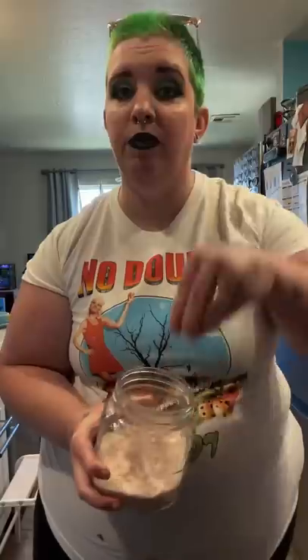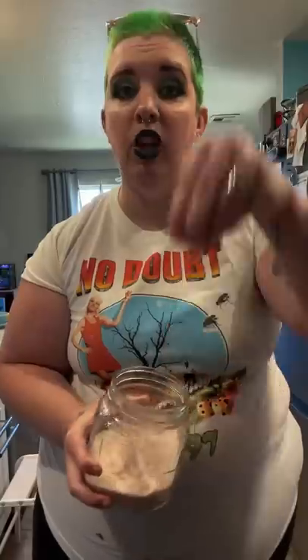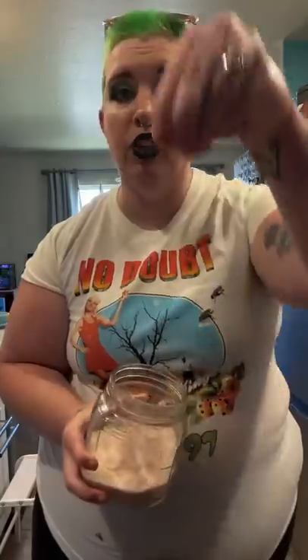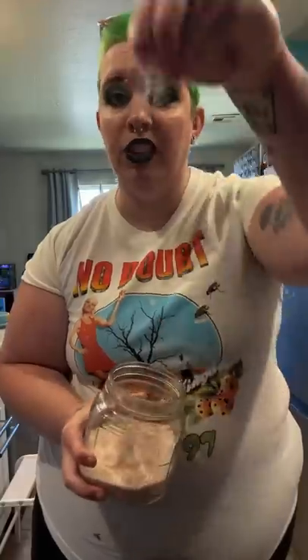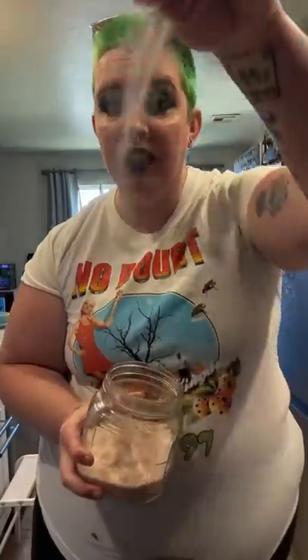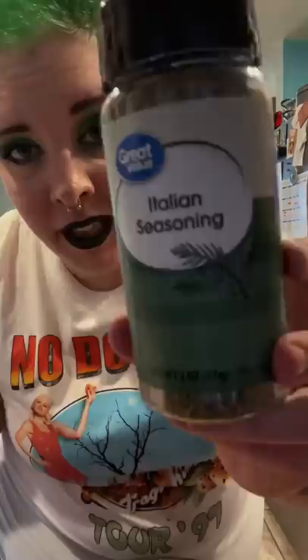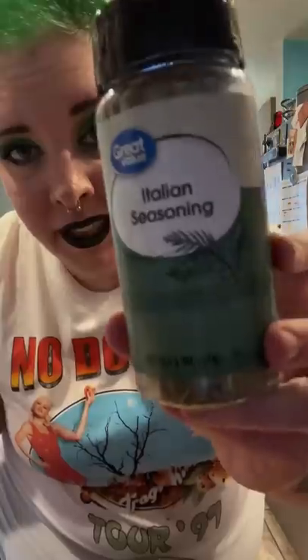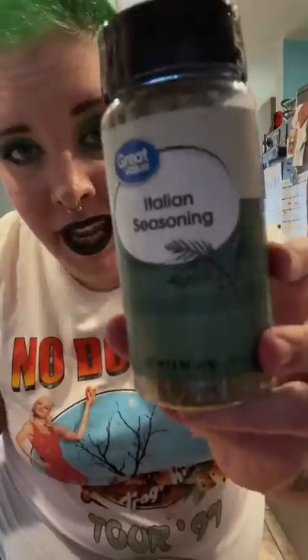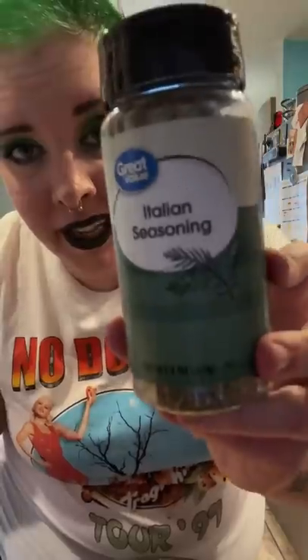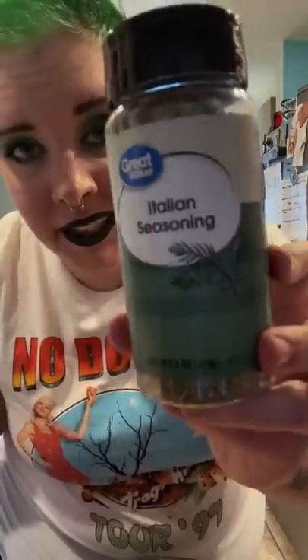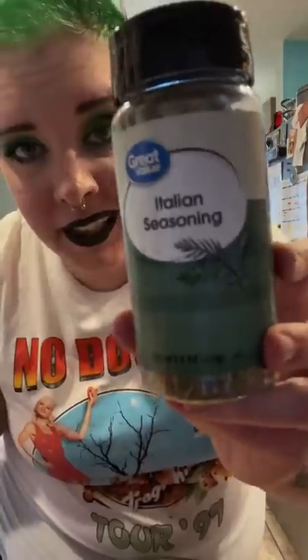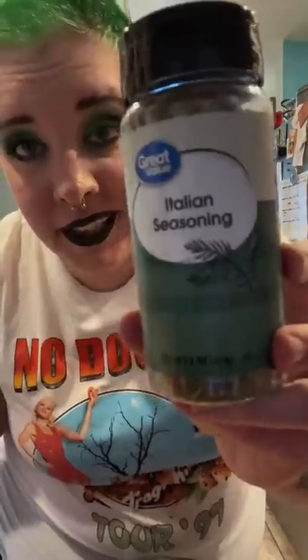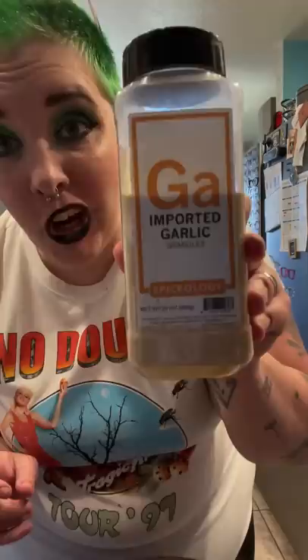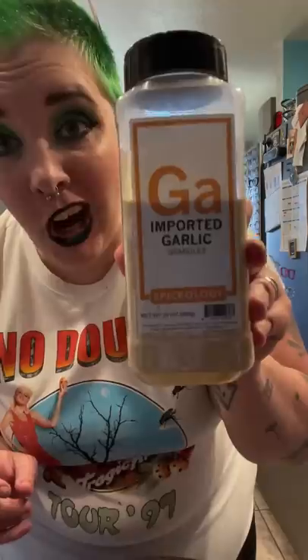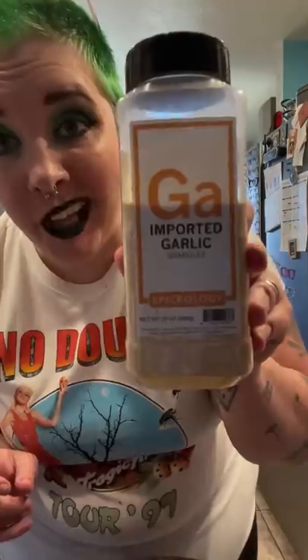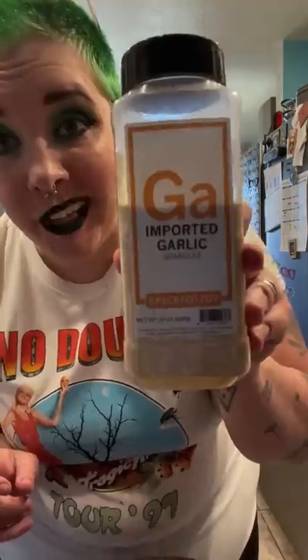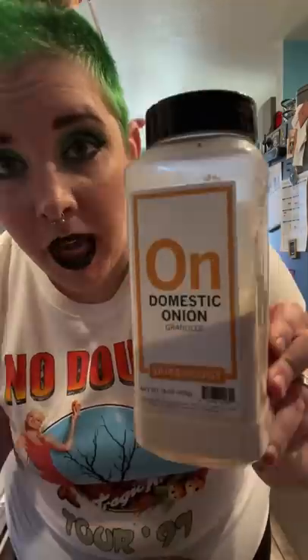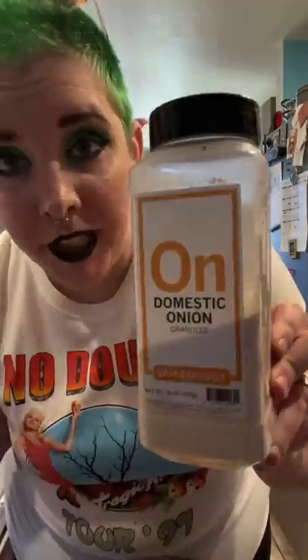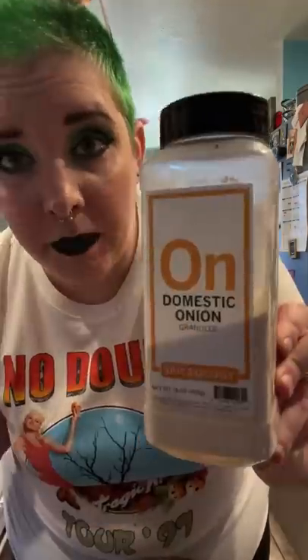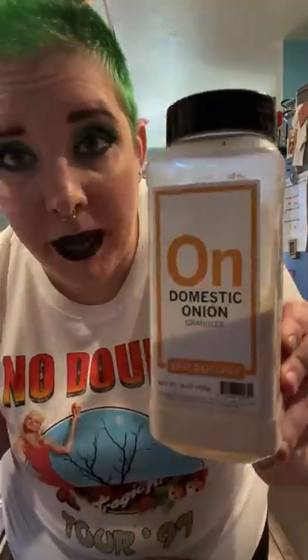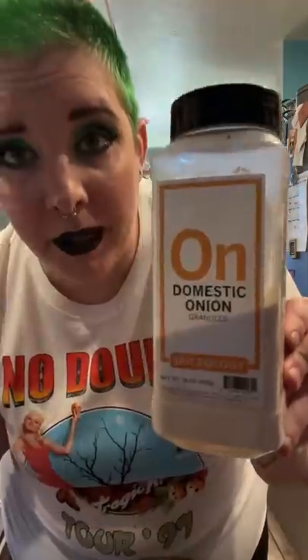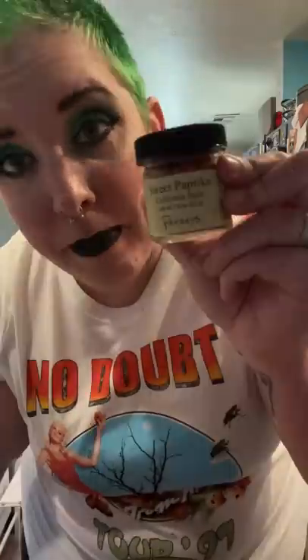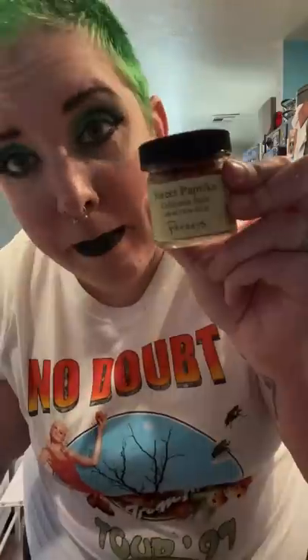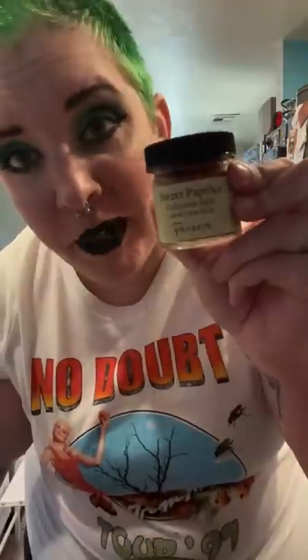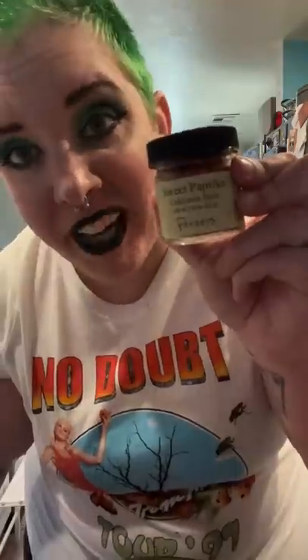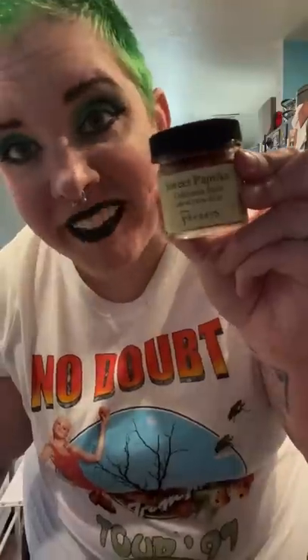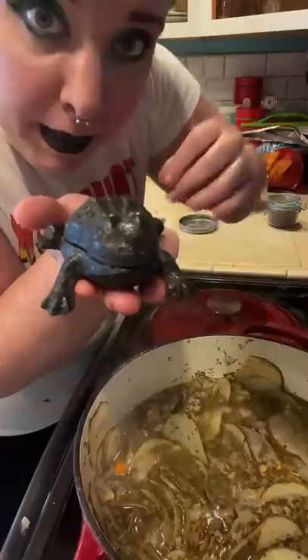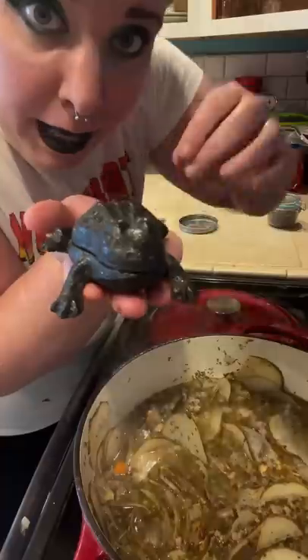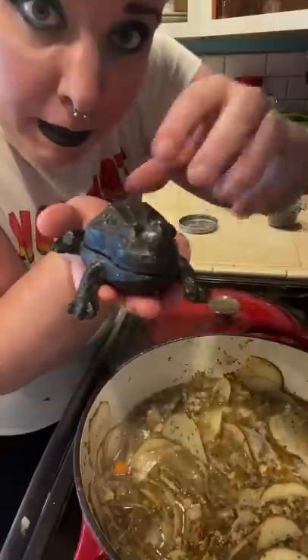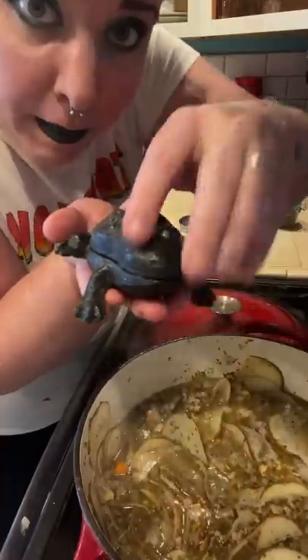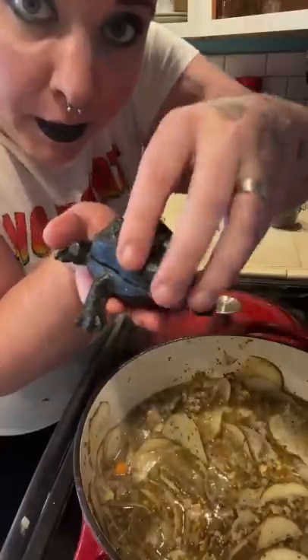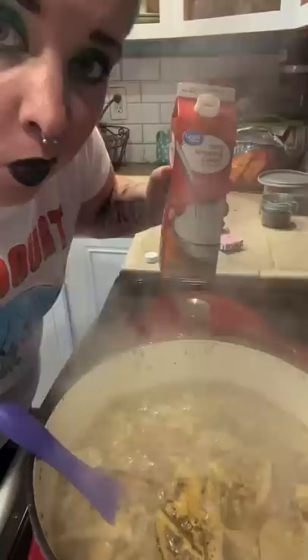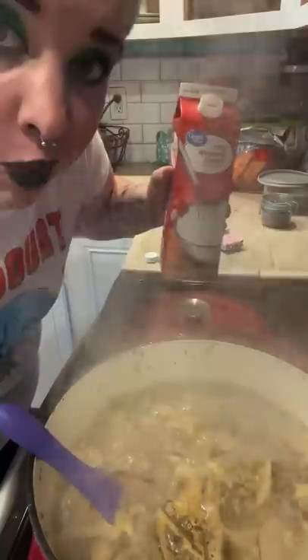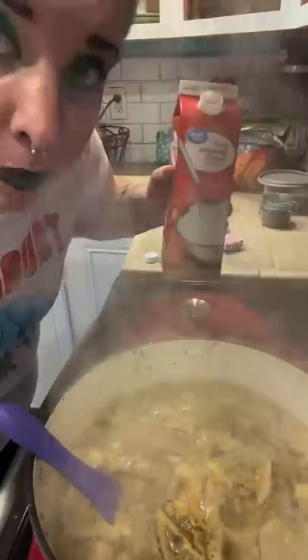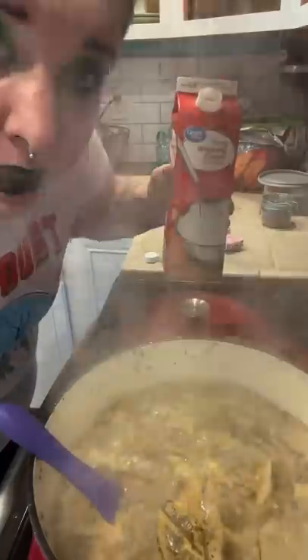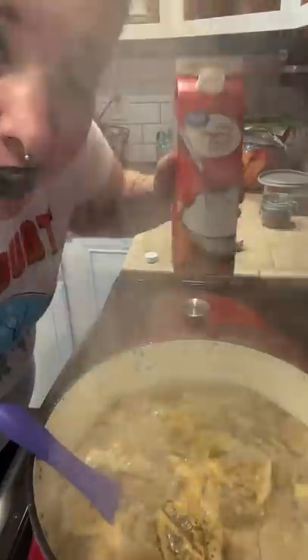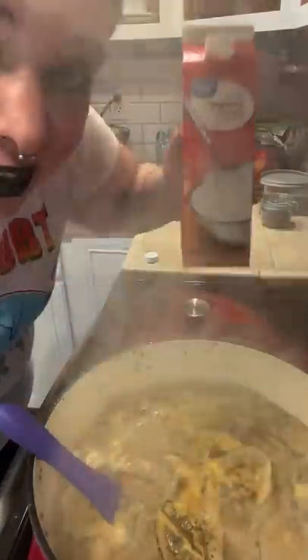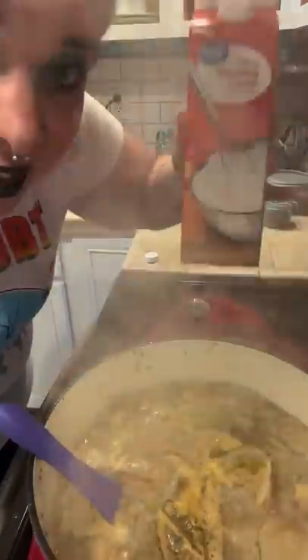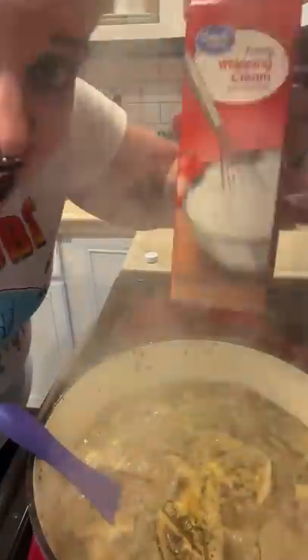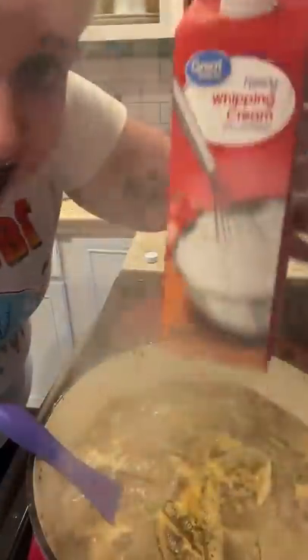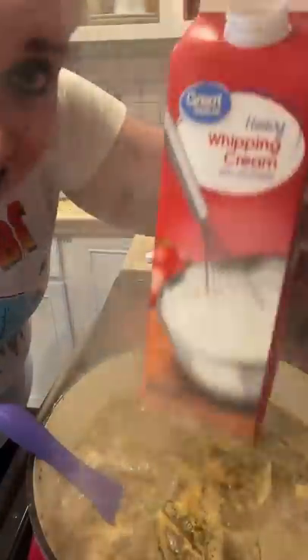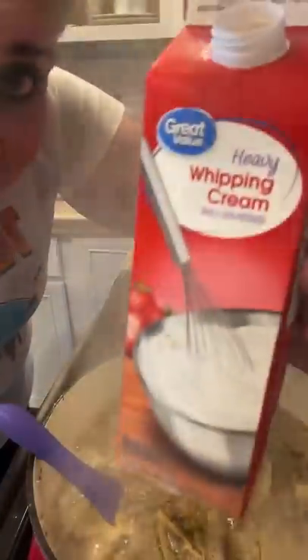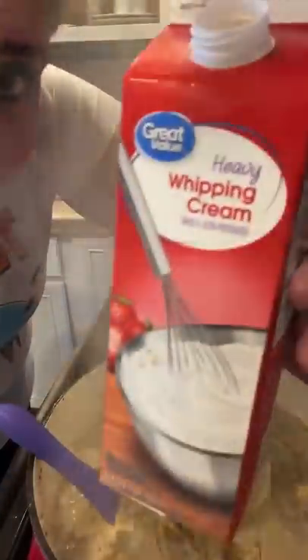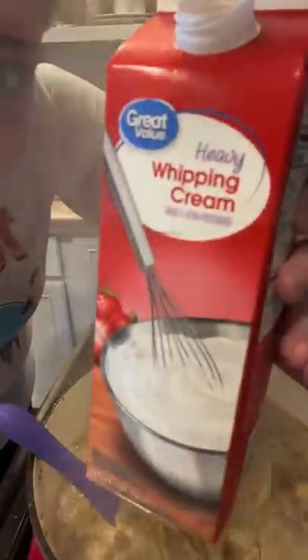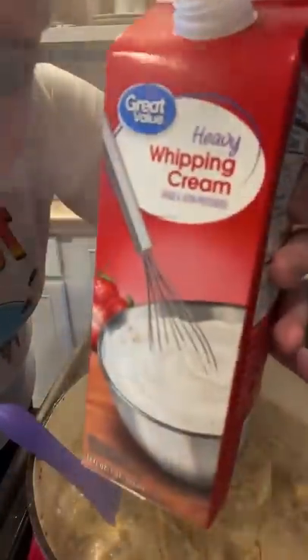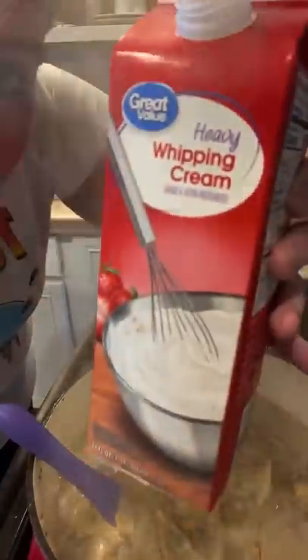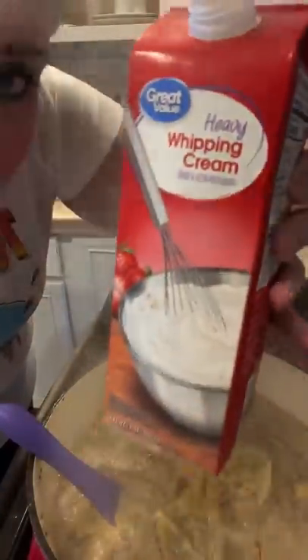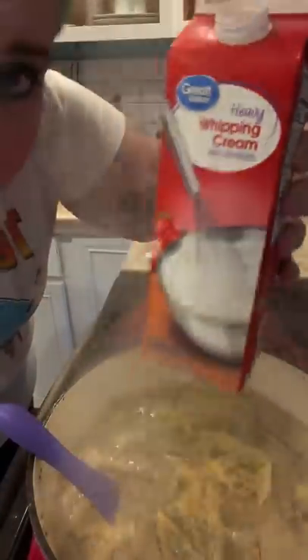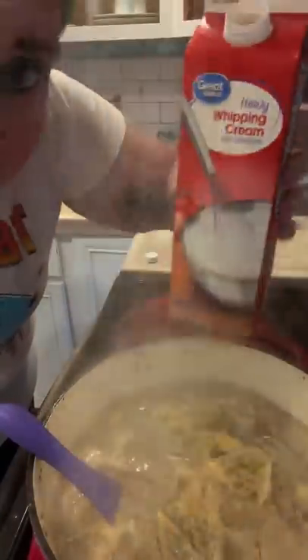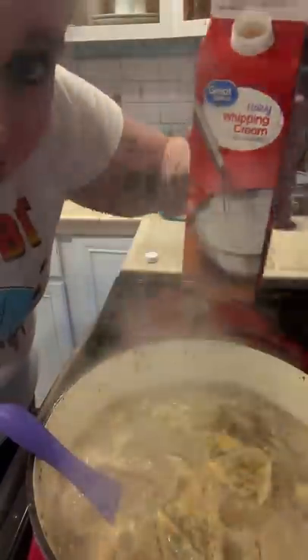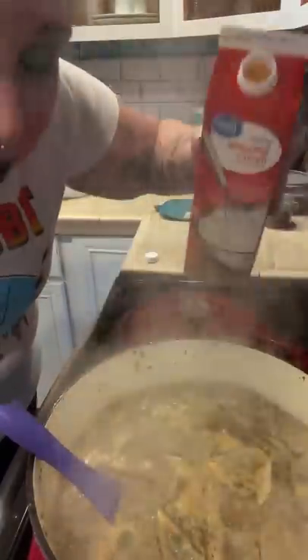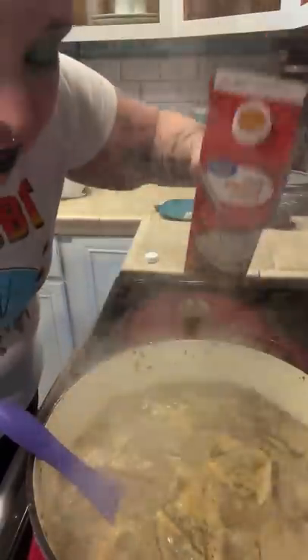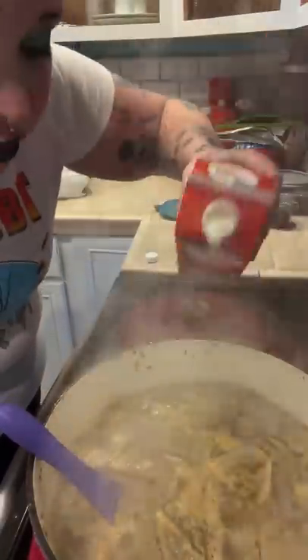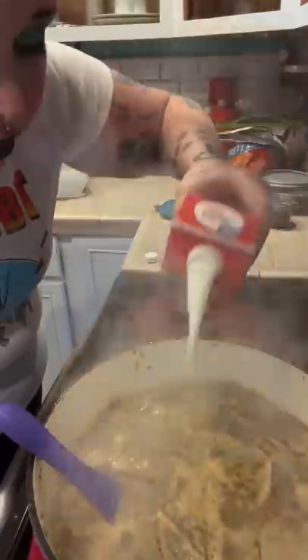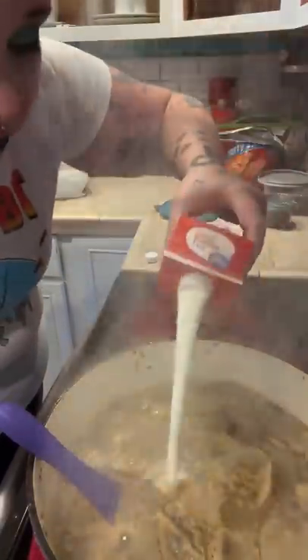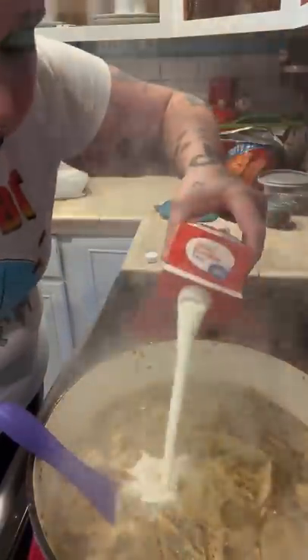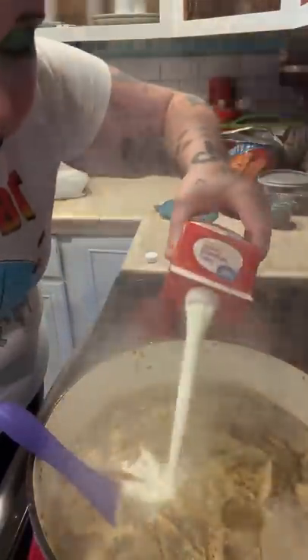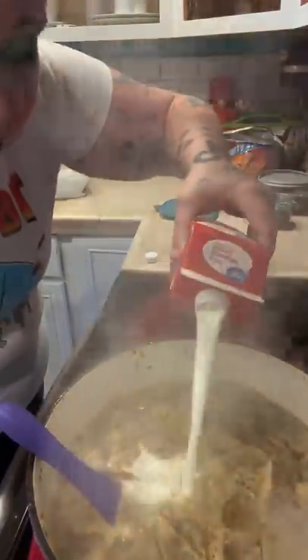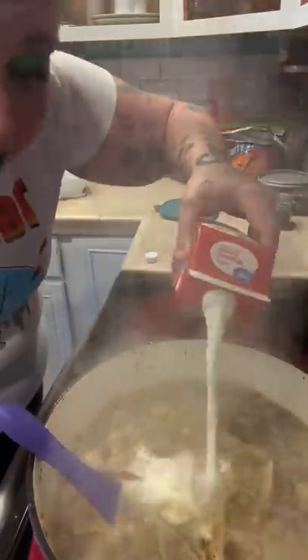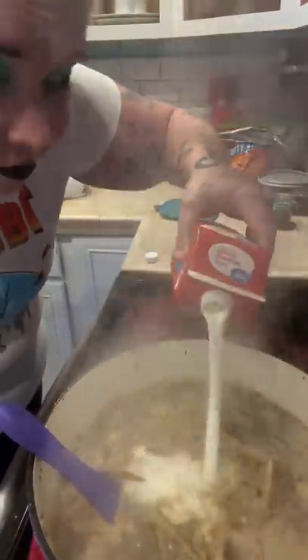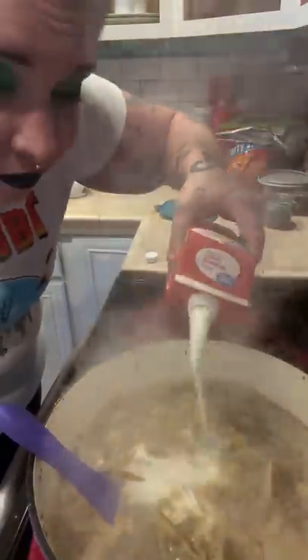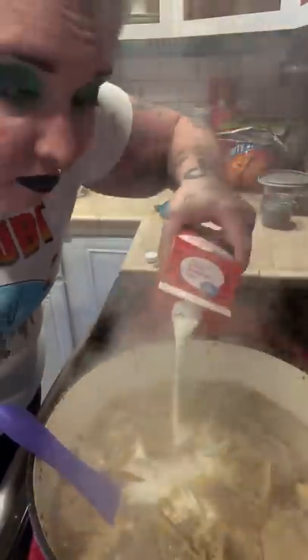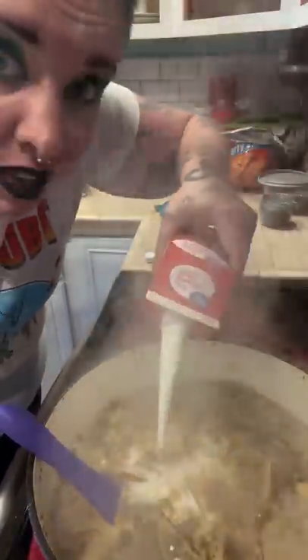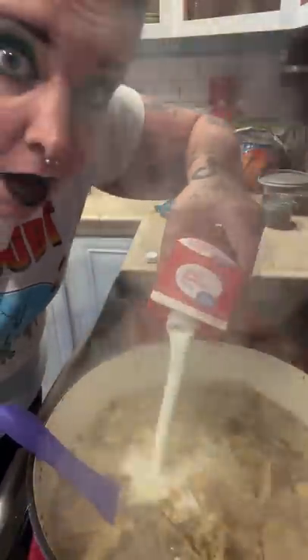Season with salt, Italian seasoning, garlic, onion powder, paprika, and black pepper. Once your potatoes are soft, add heavy cream. How much? Some.